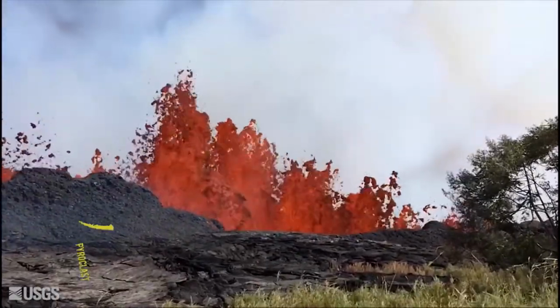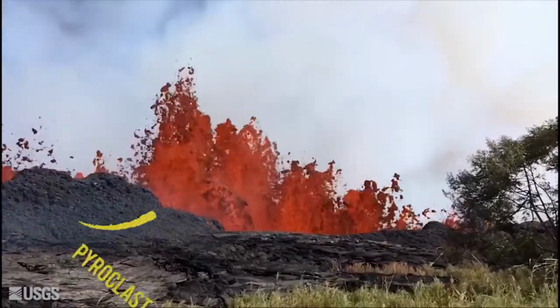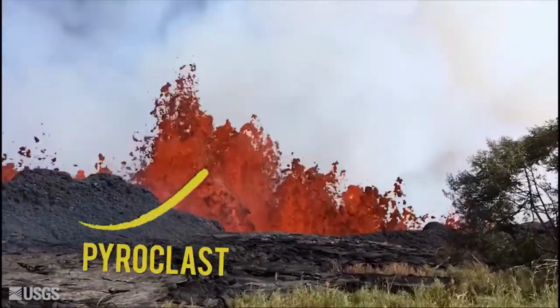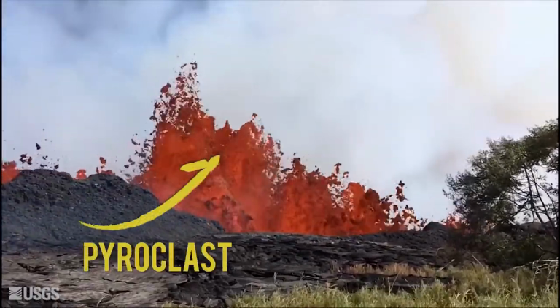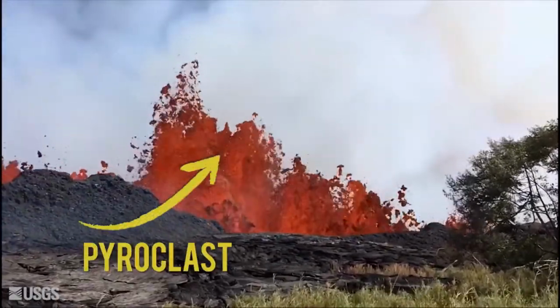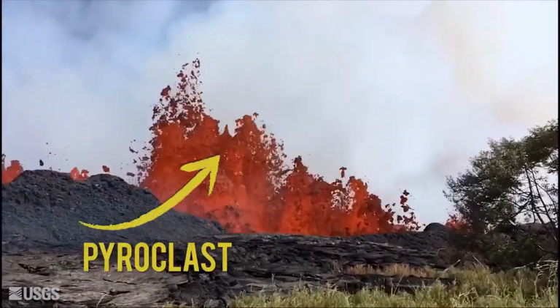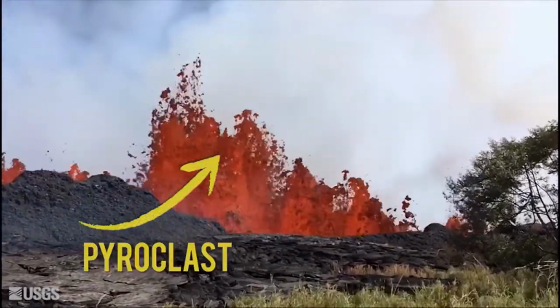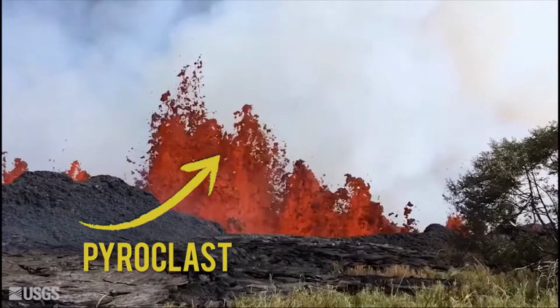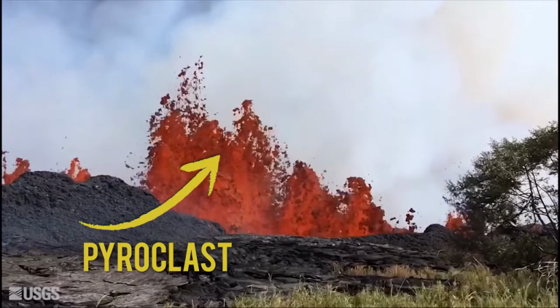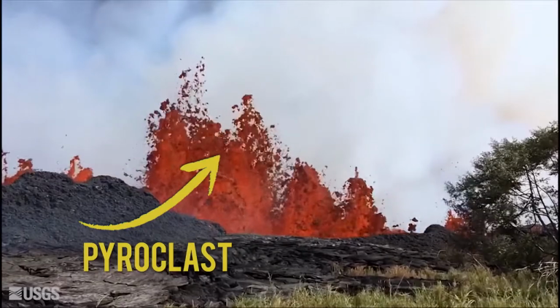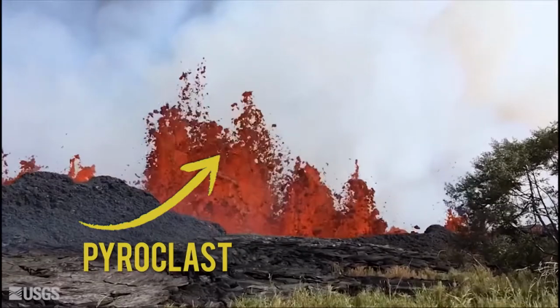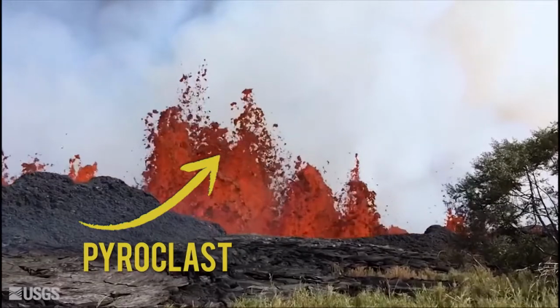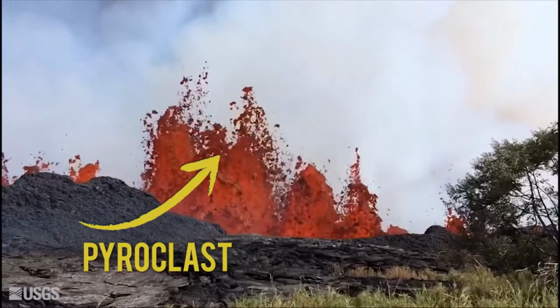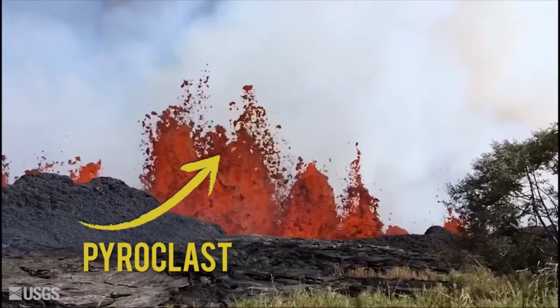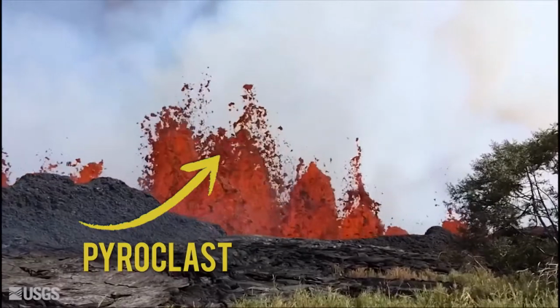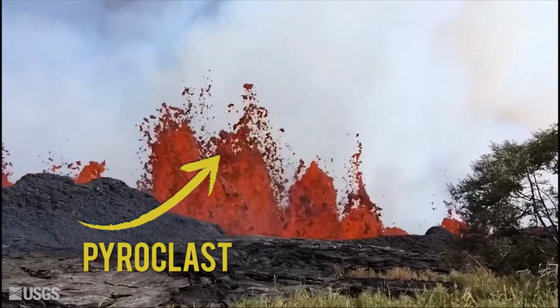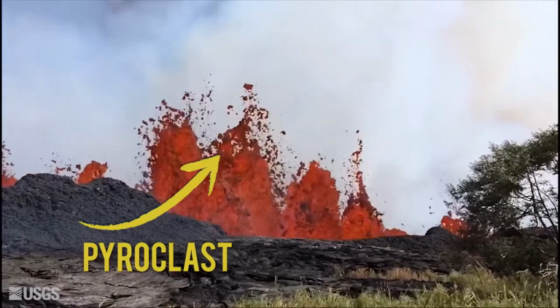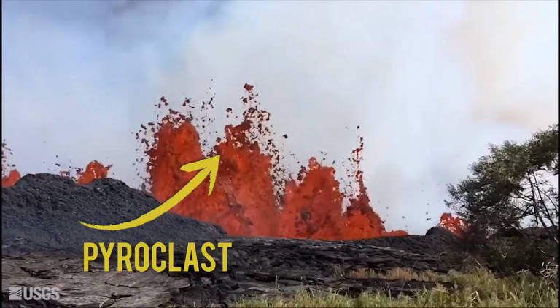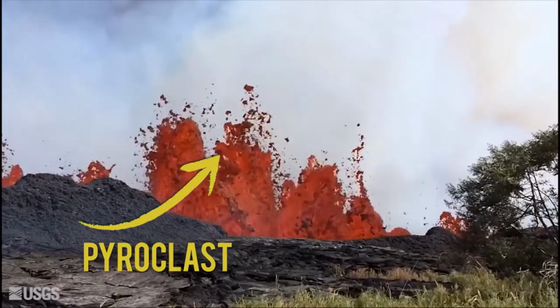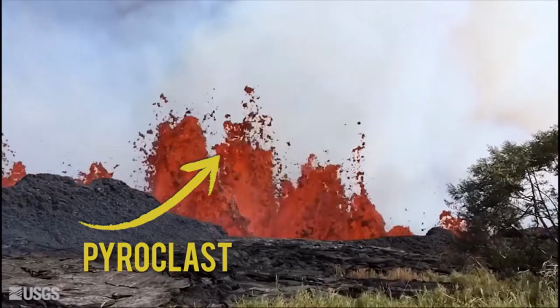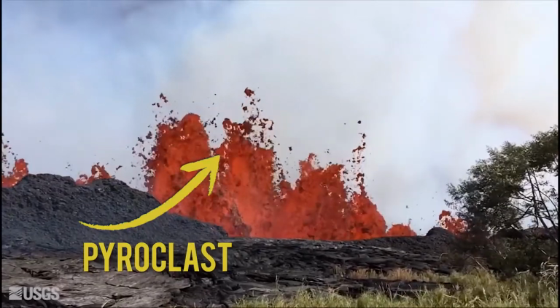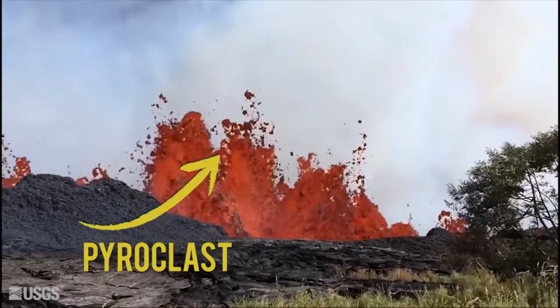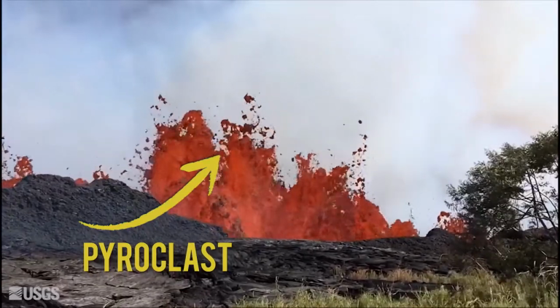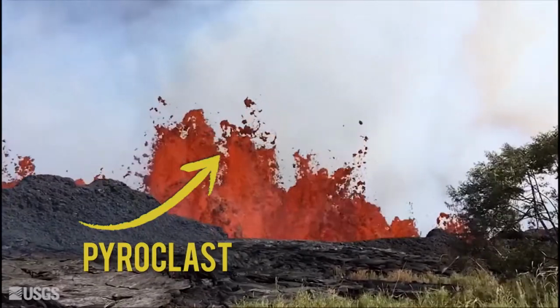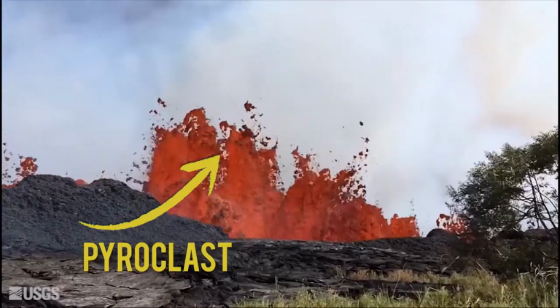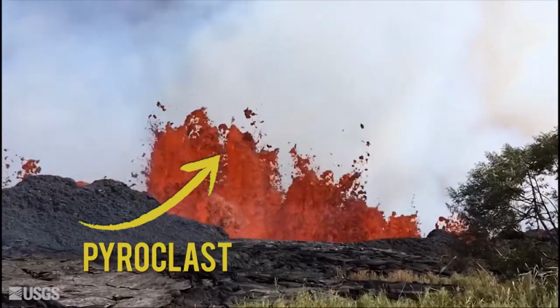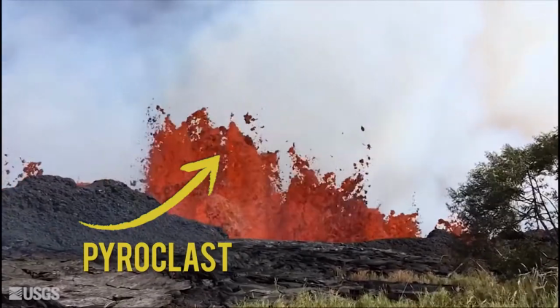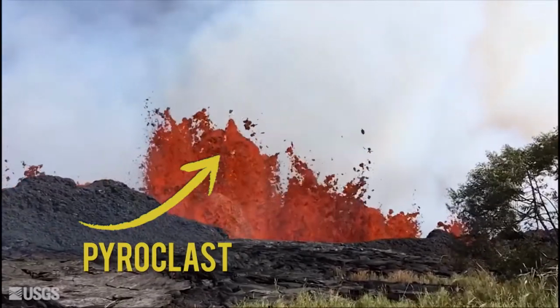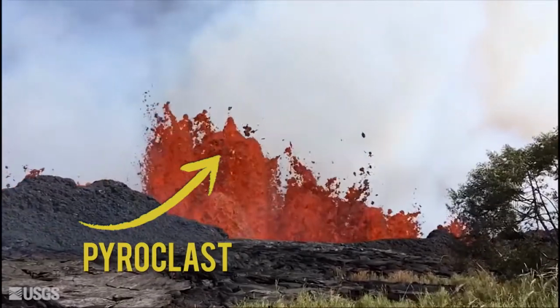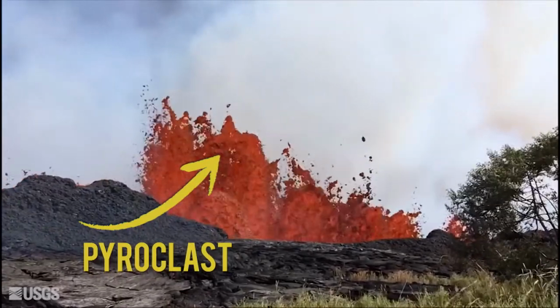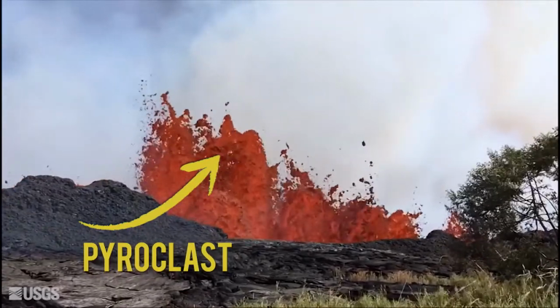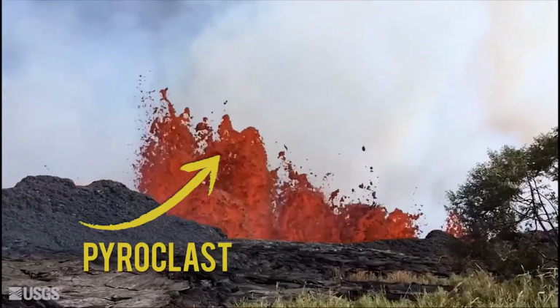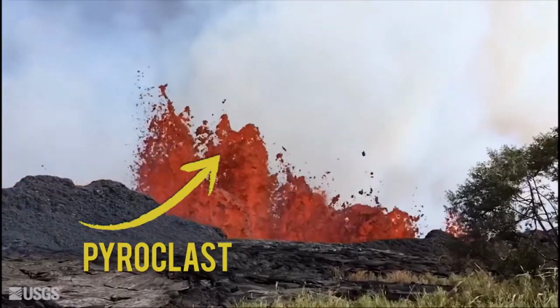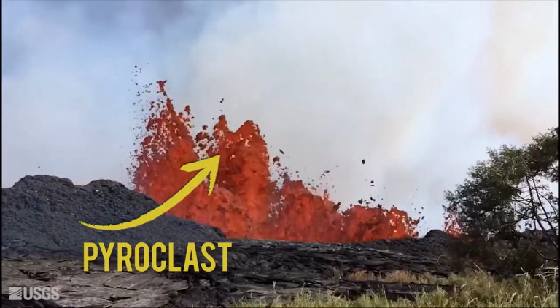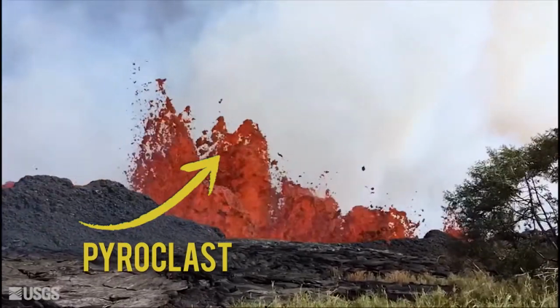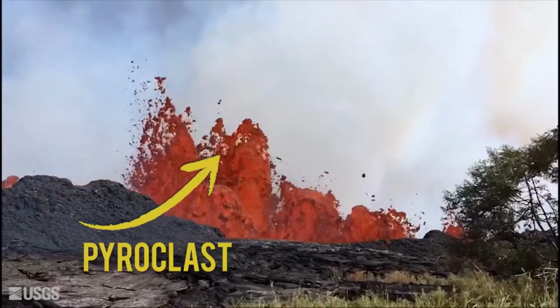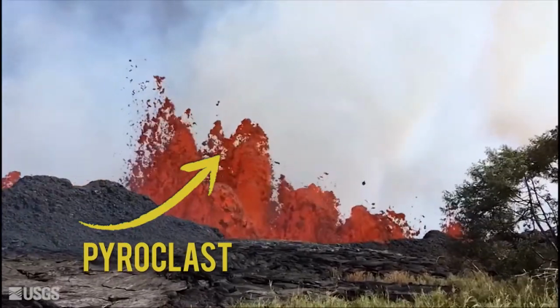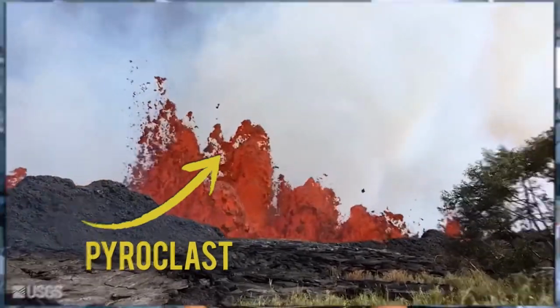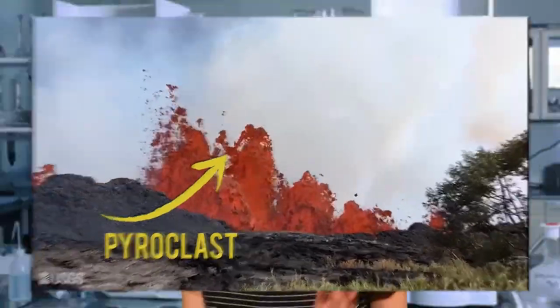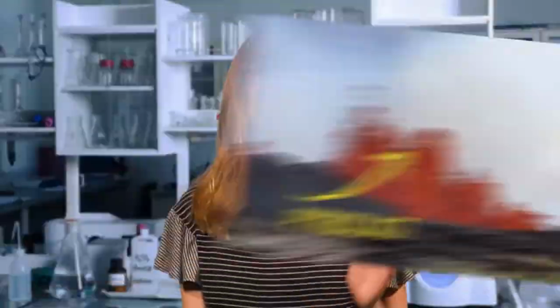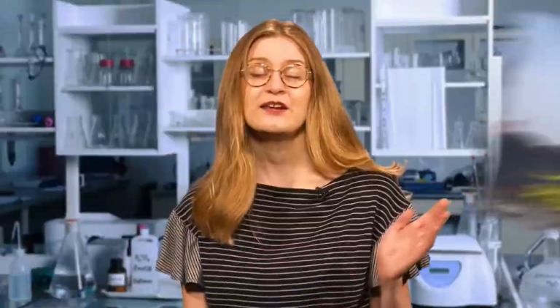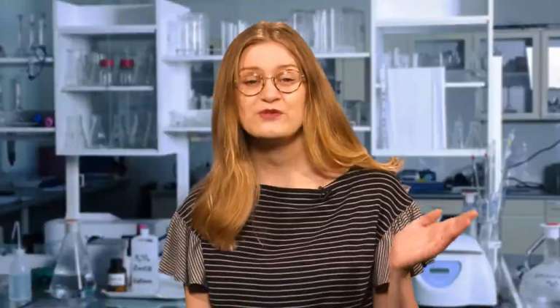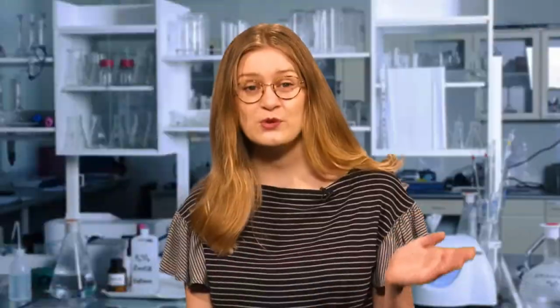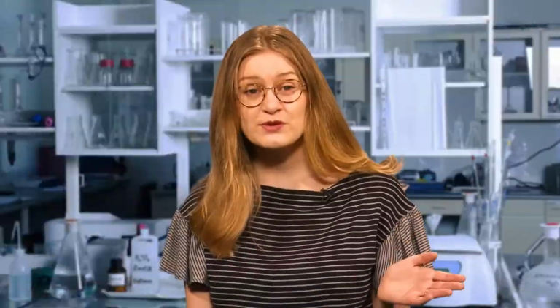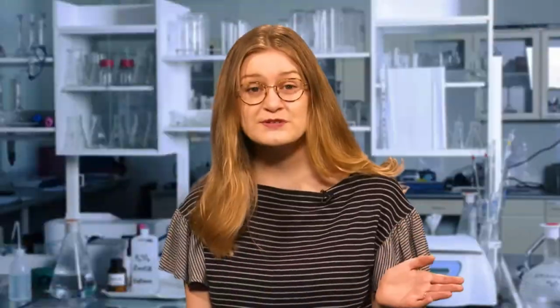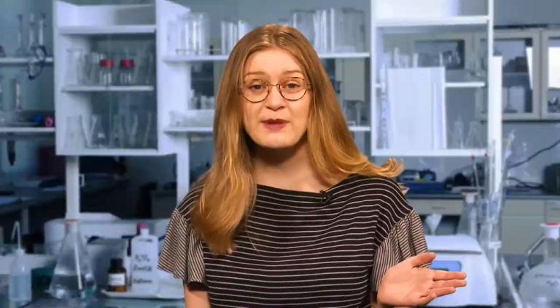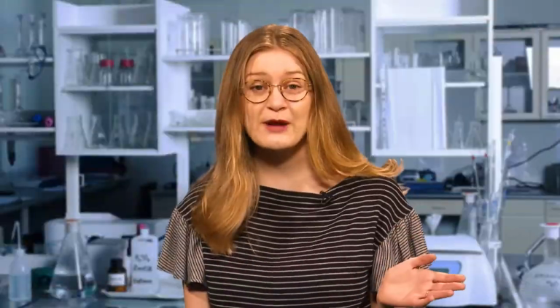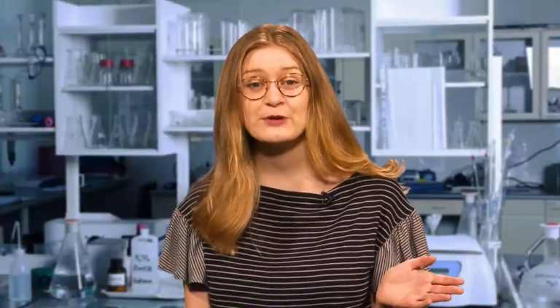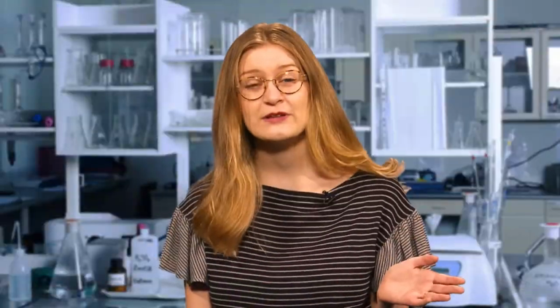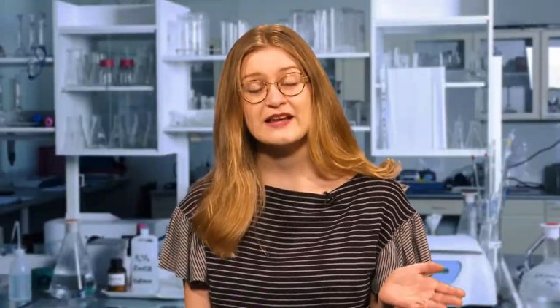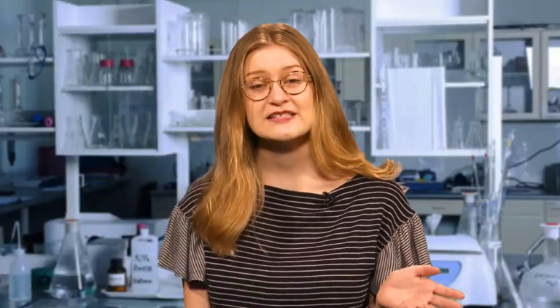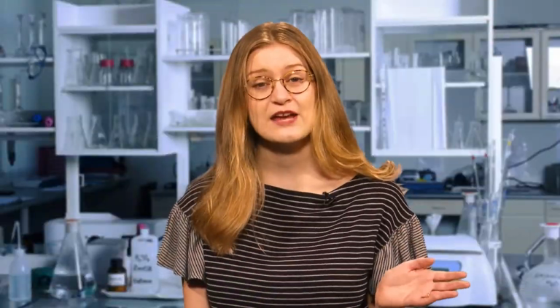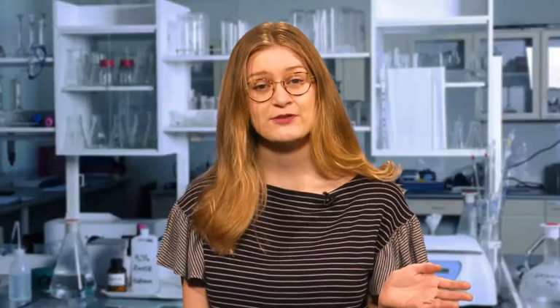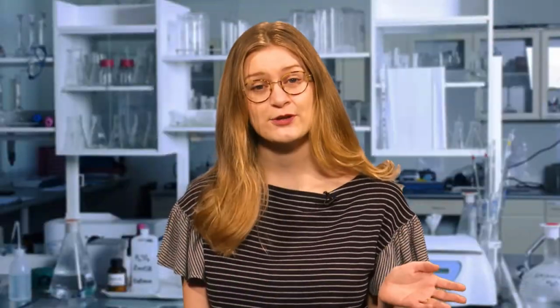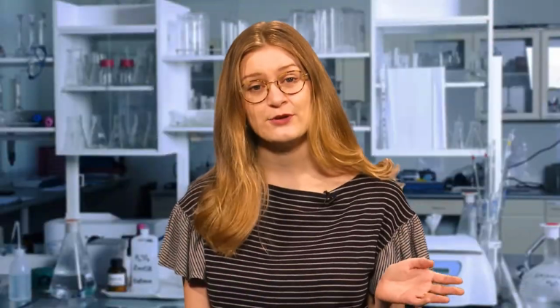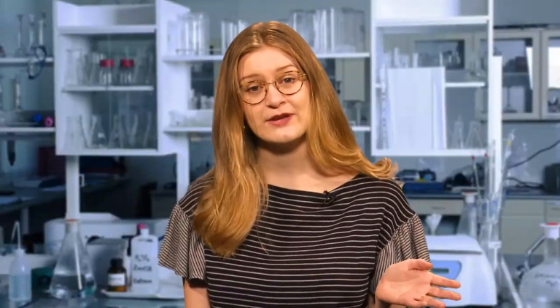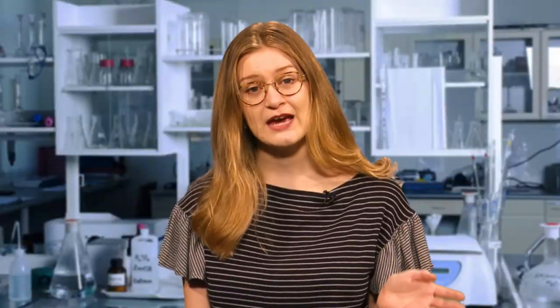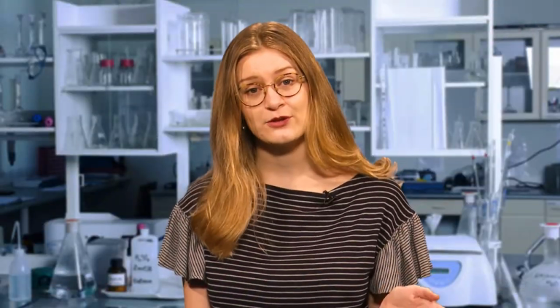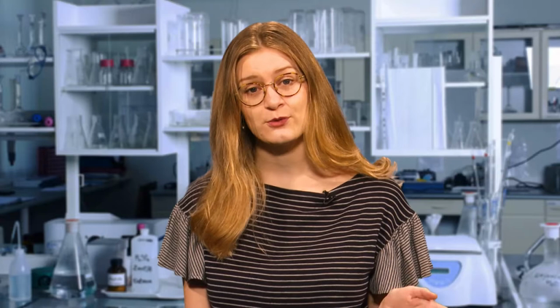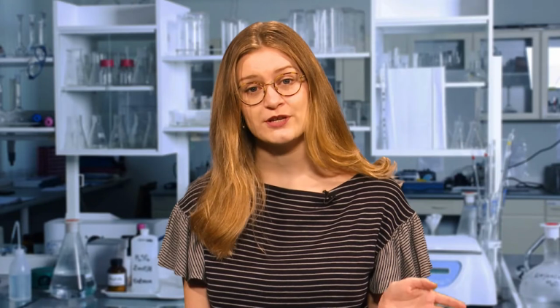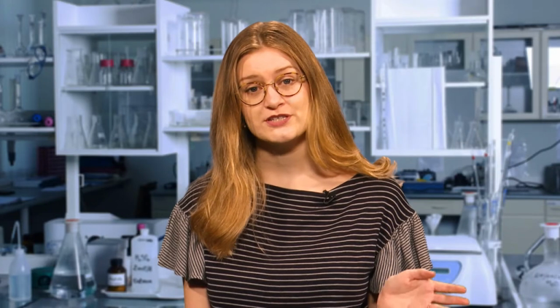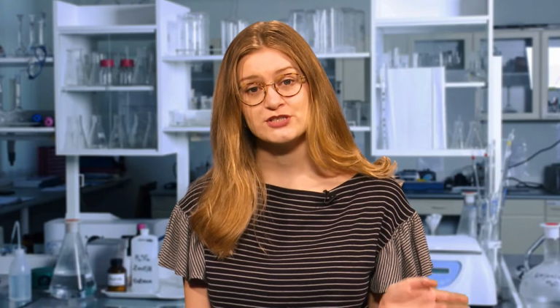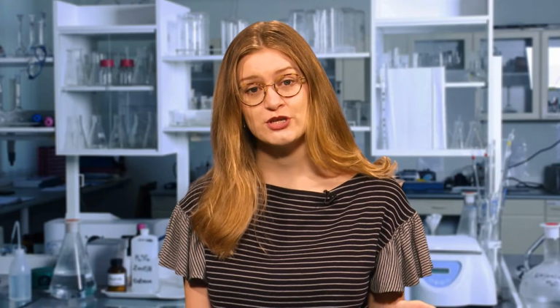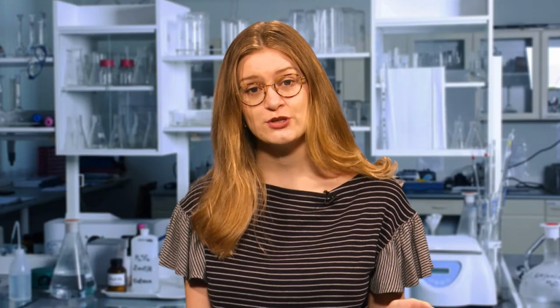What's harder to escape is the lava that flies instead of flows. Lava that gets tossed into the sky is called a pyroclast. And of course, pyroclasts have their own categories too.